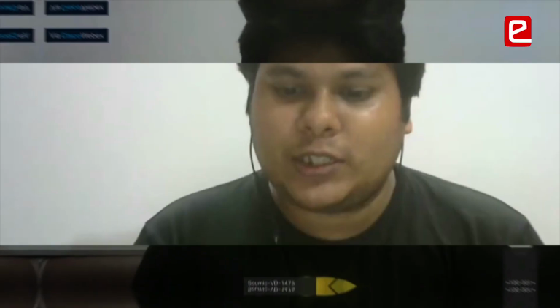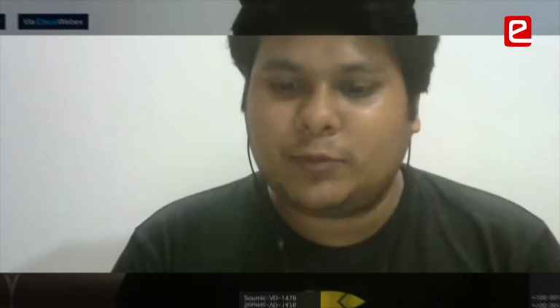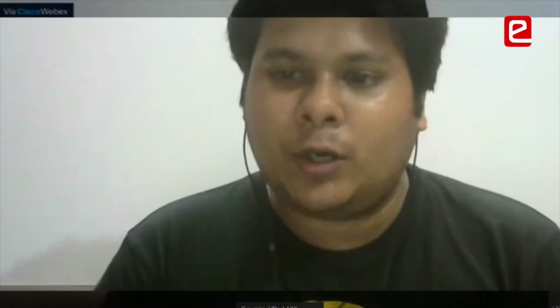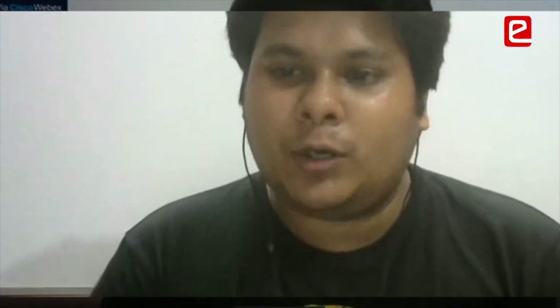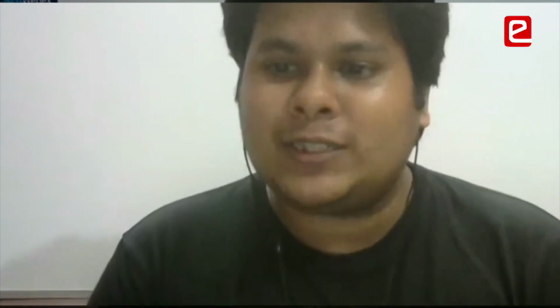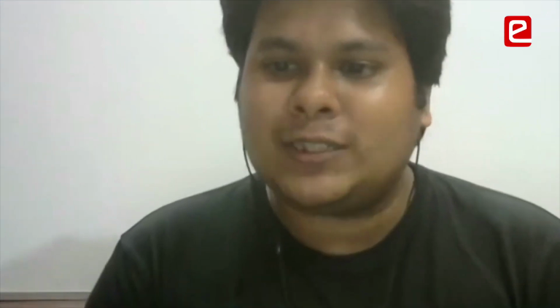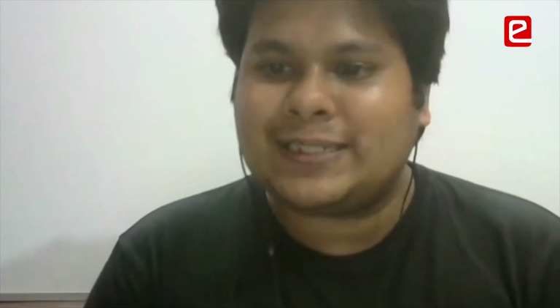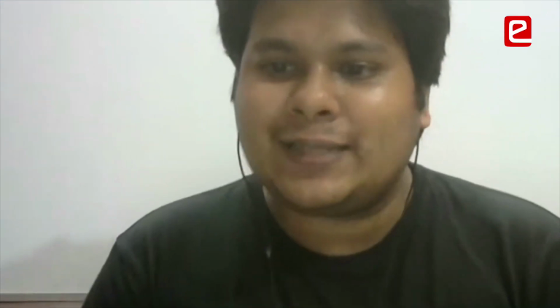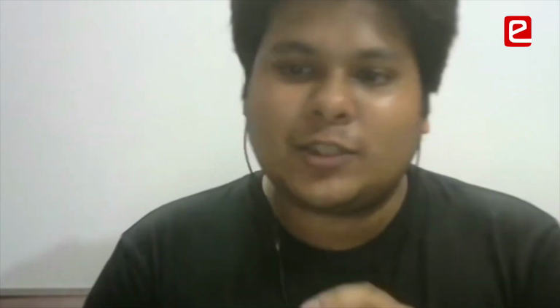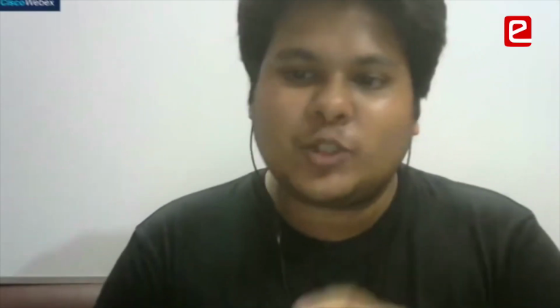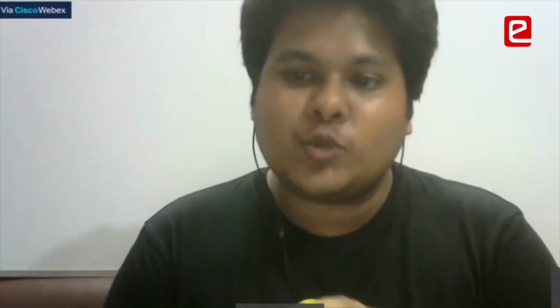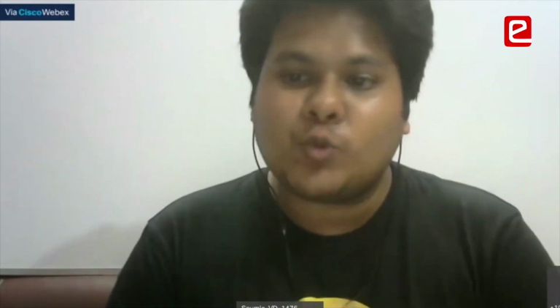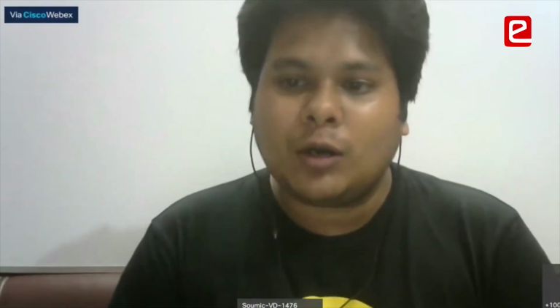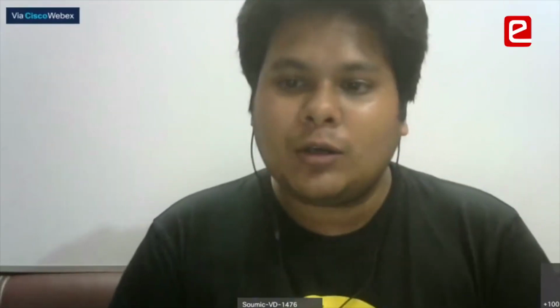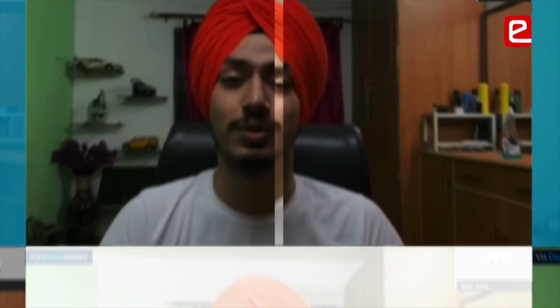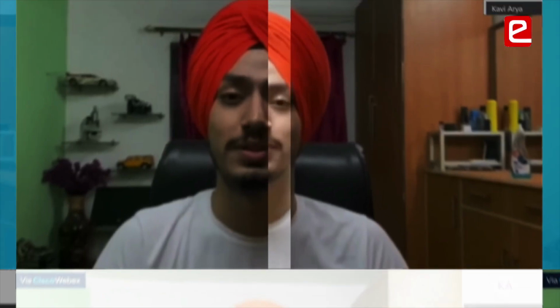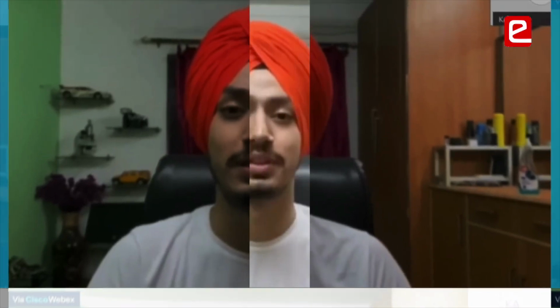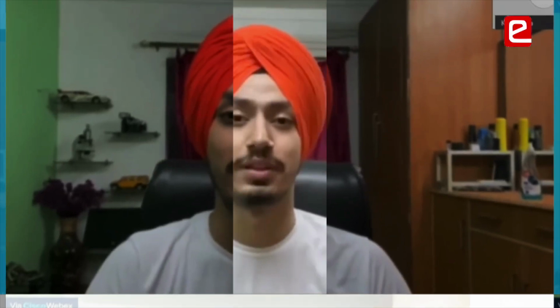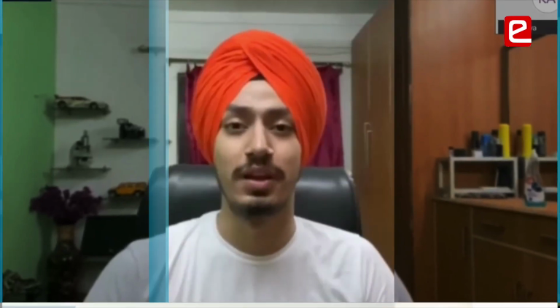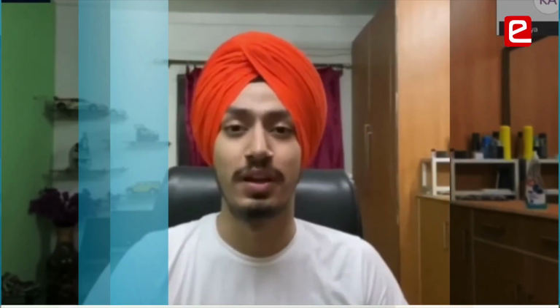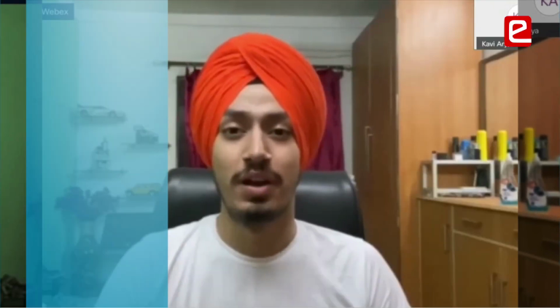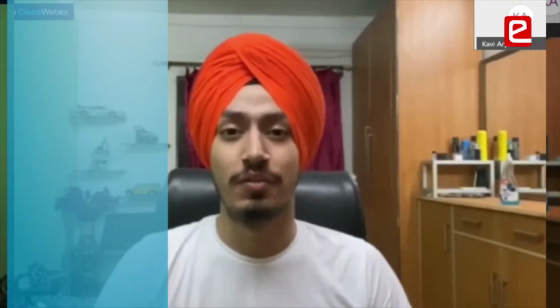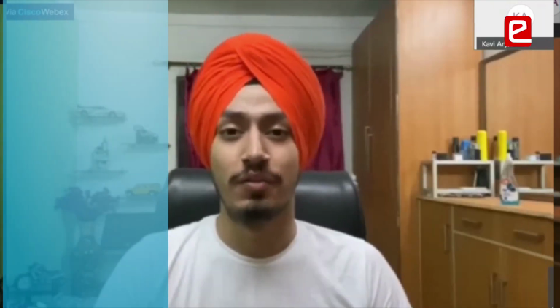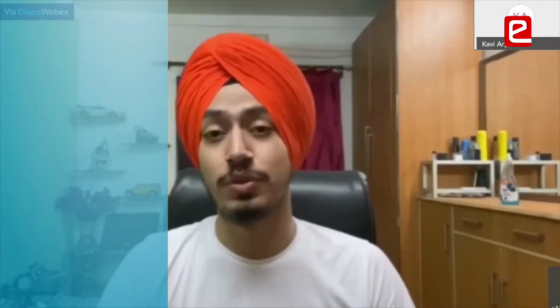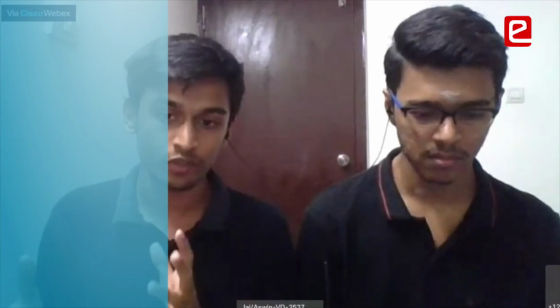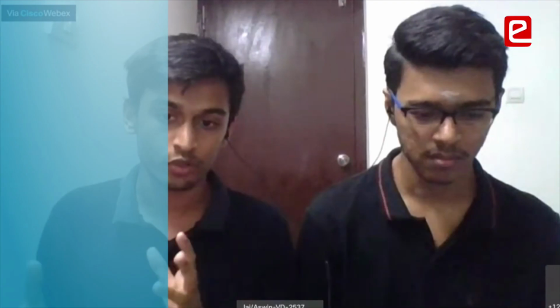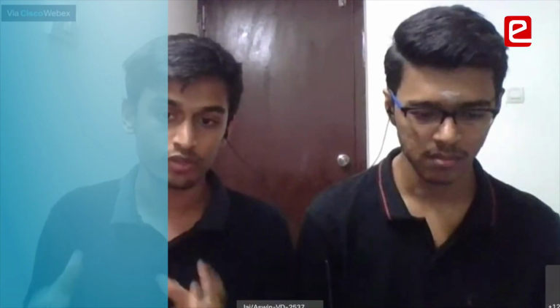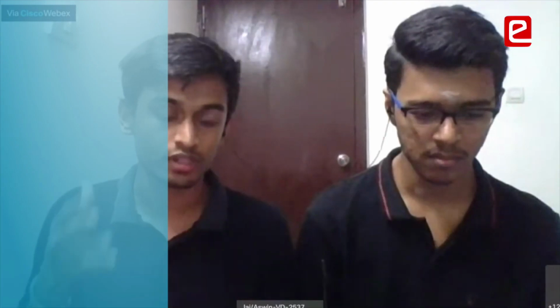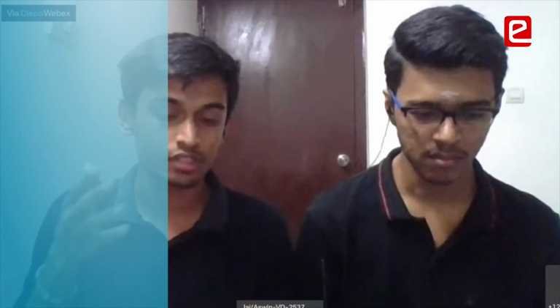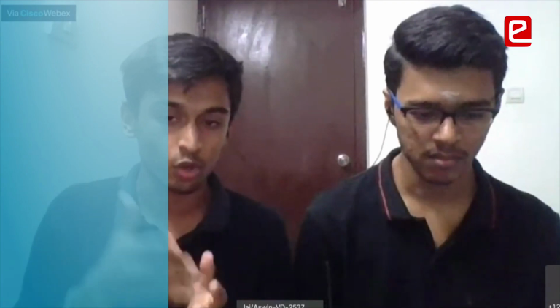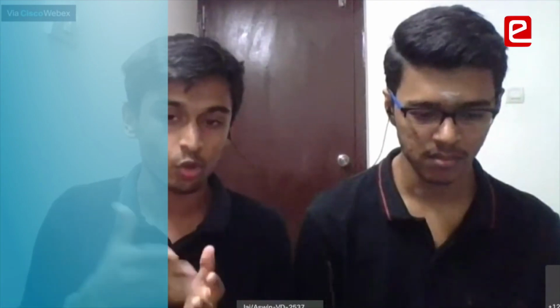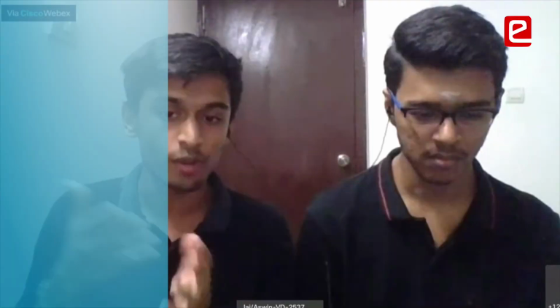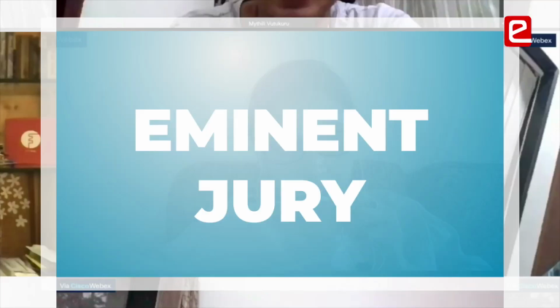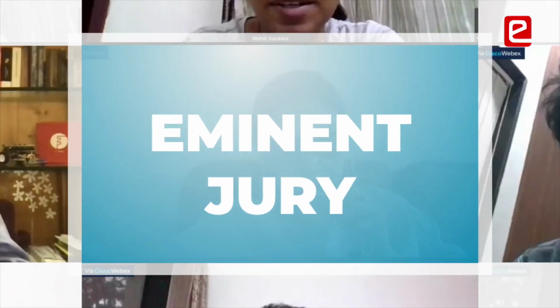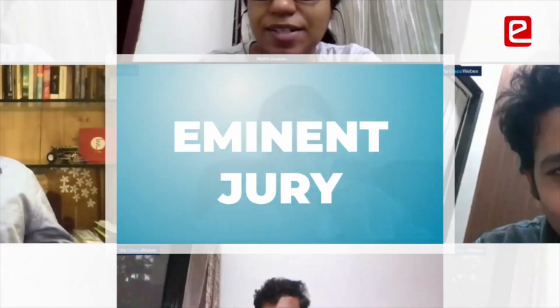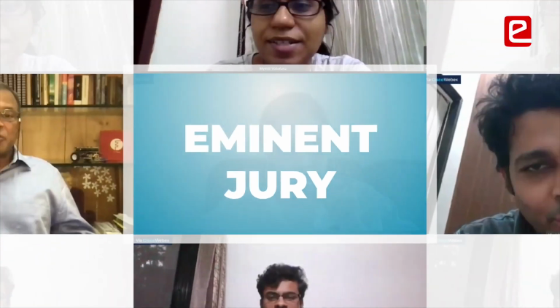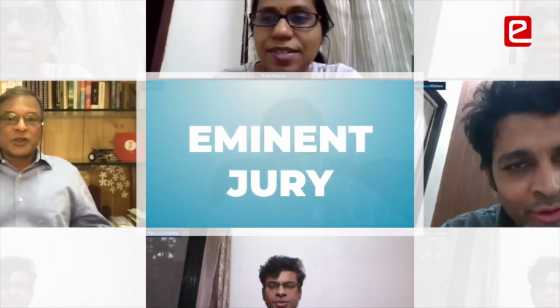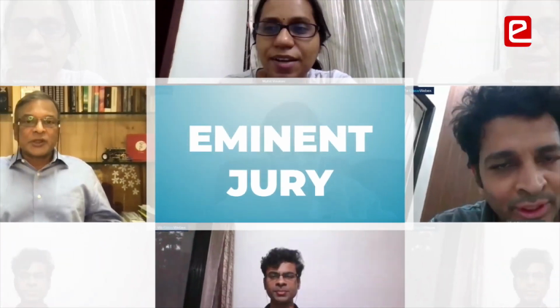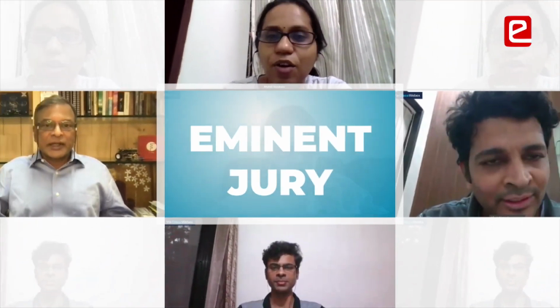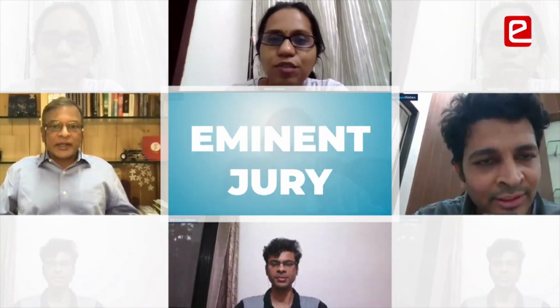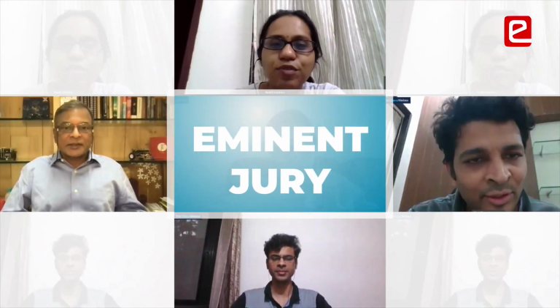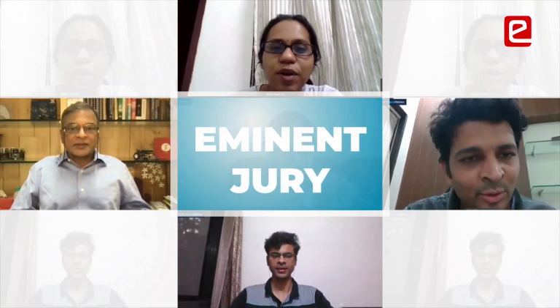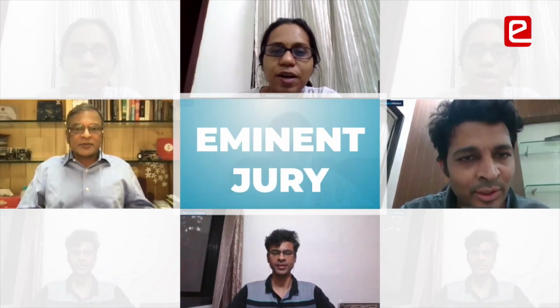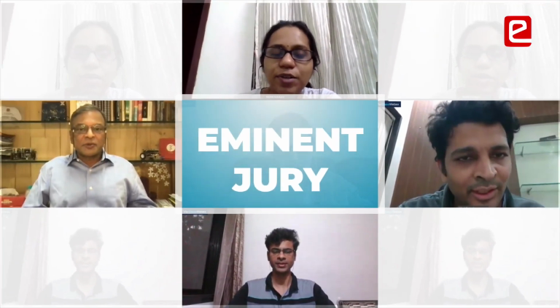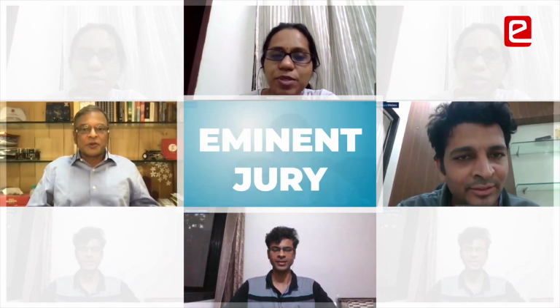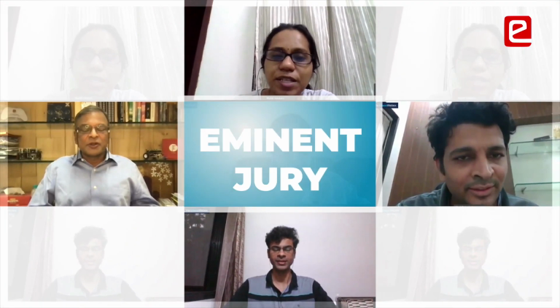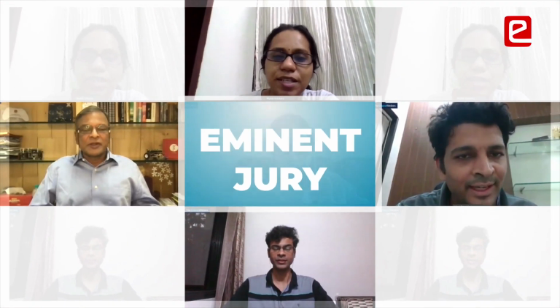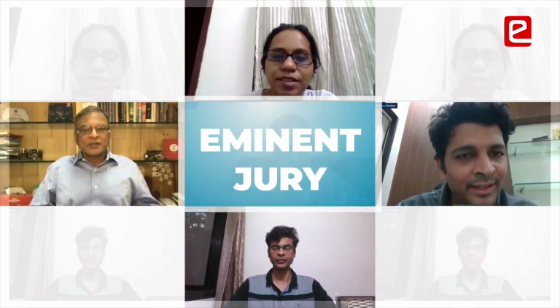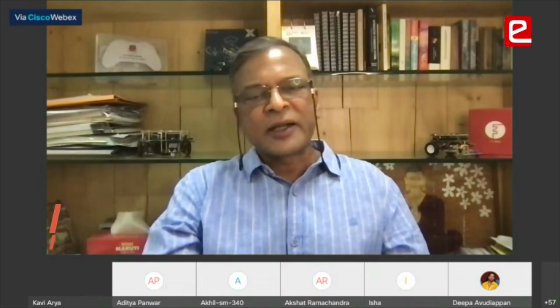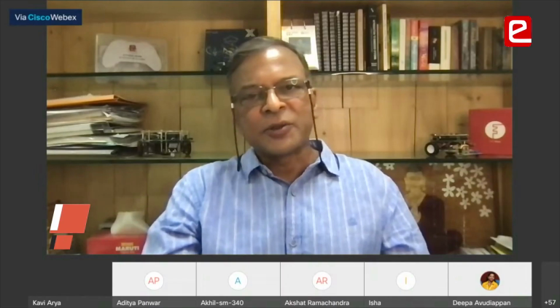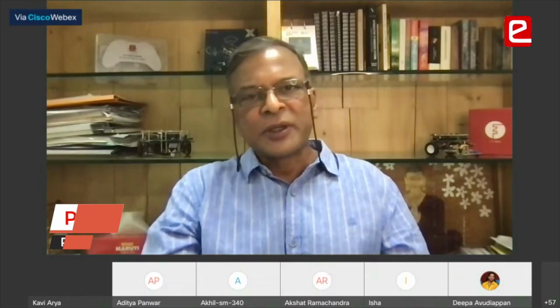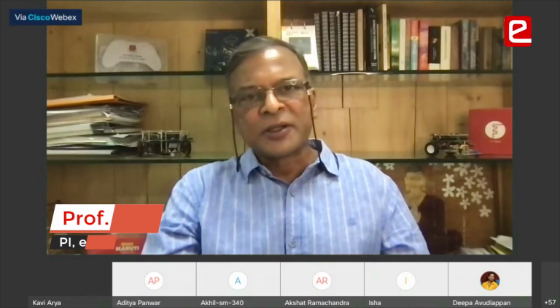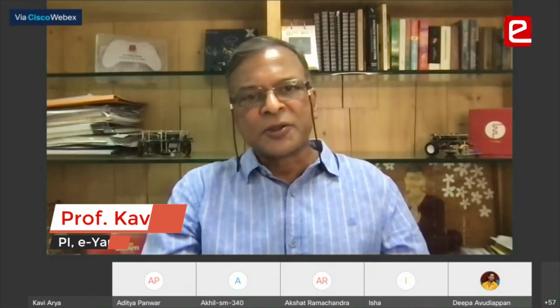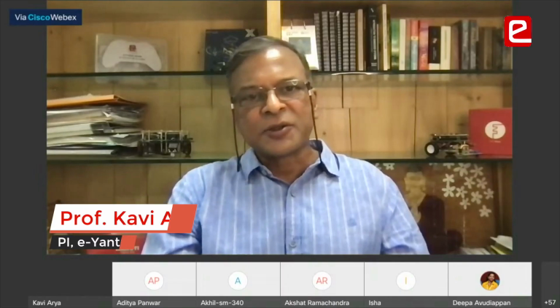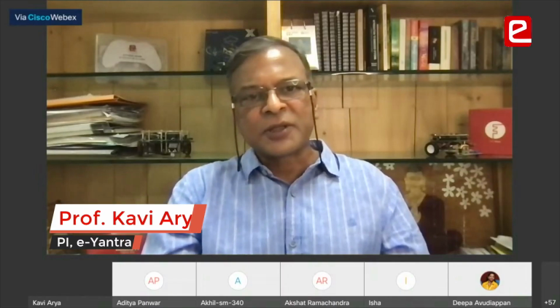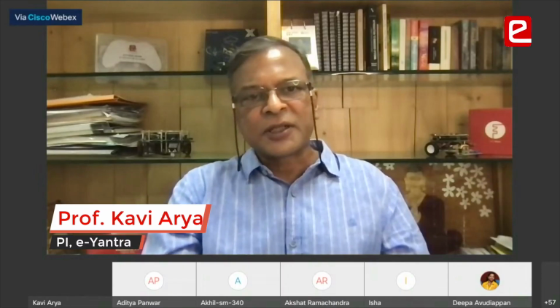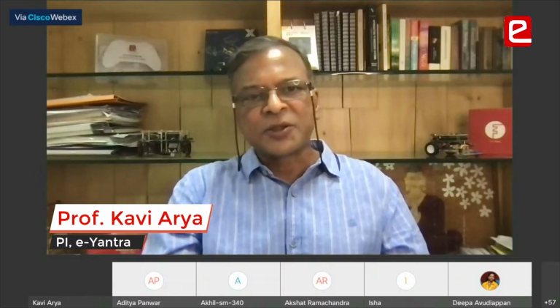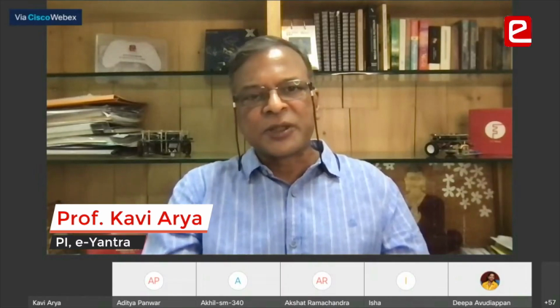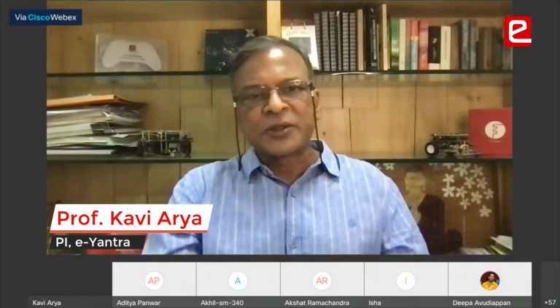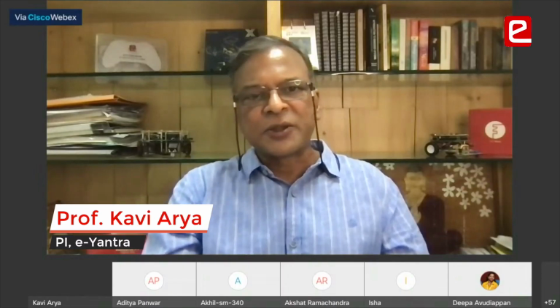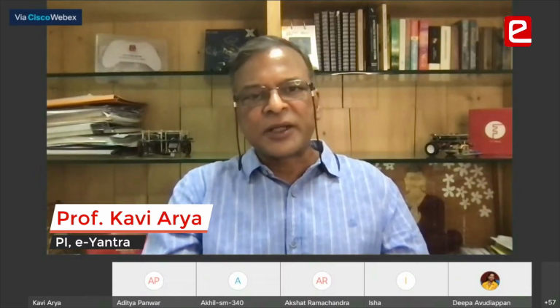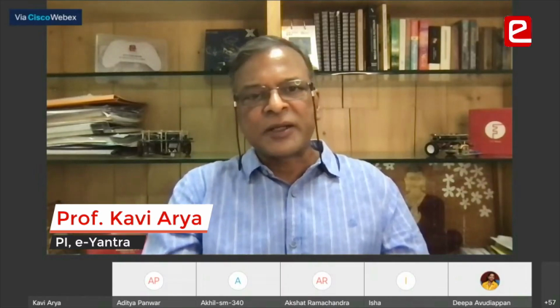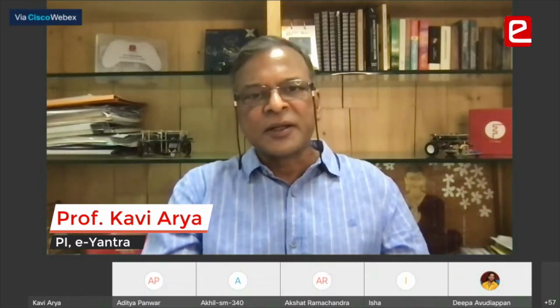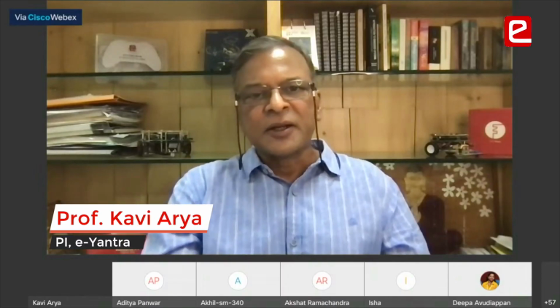At the finals, the students faced a VIVA by an IIT Bombay faculty jury. I'd like to introduce our jury today.